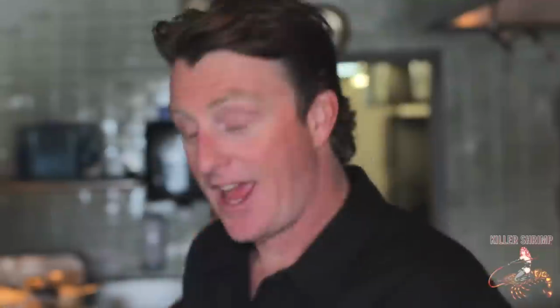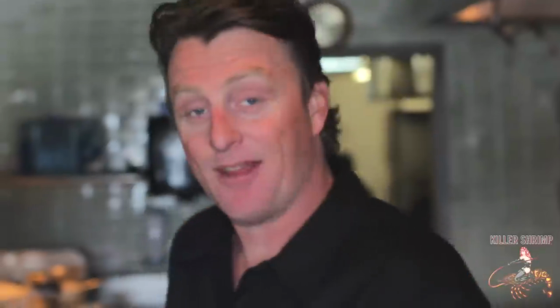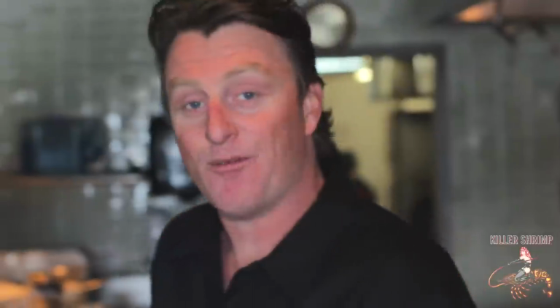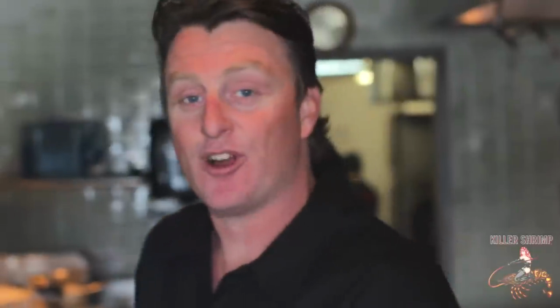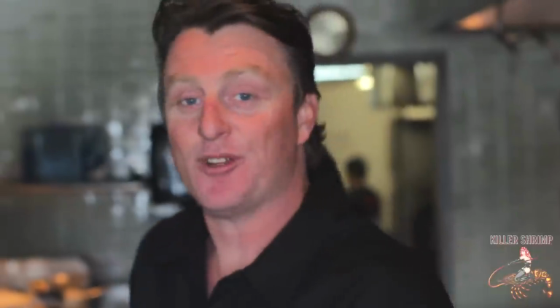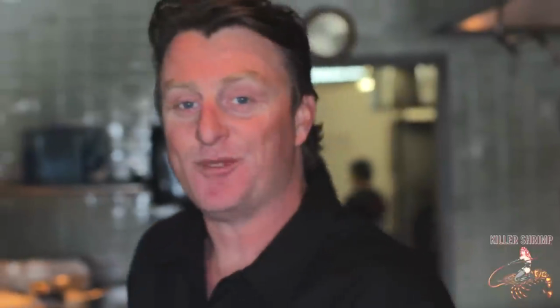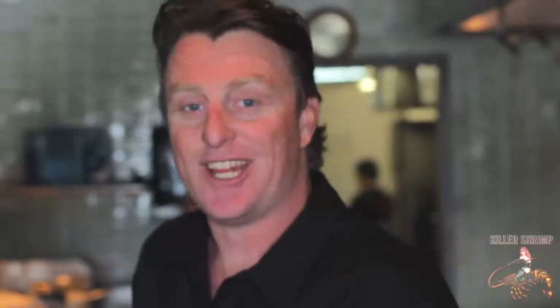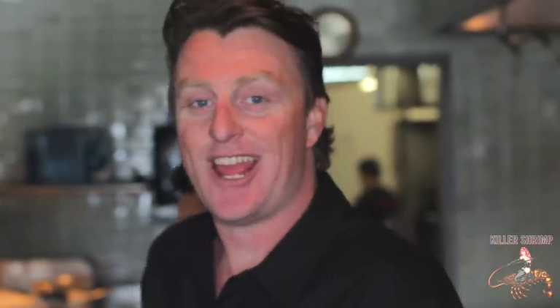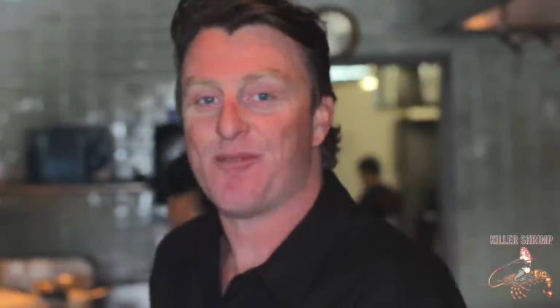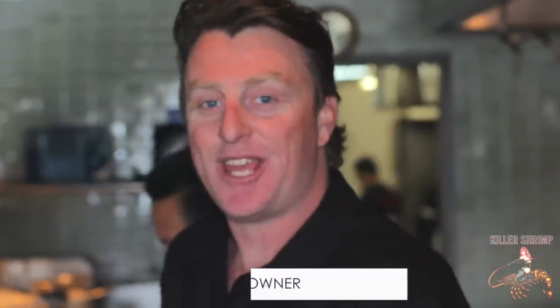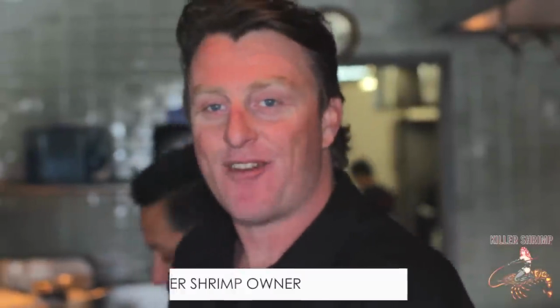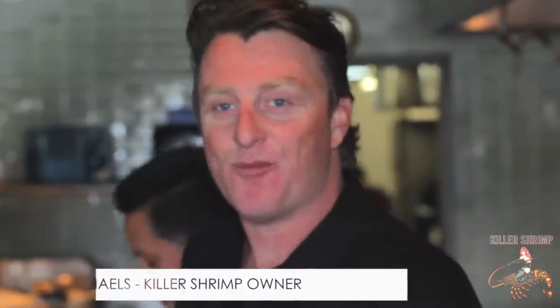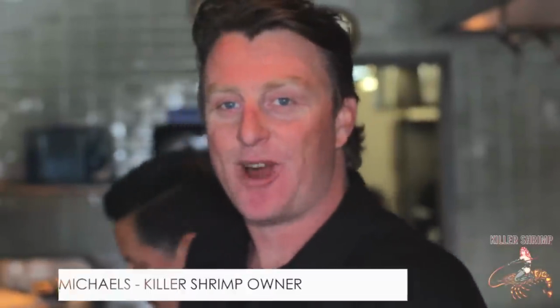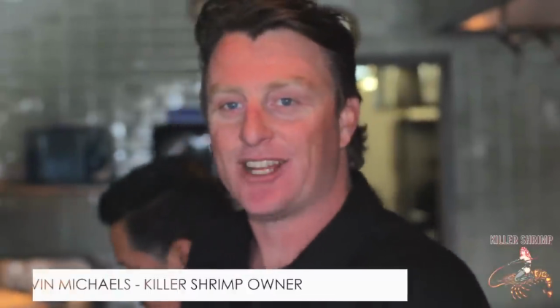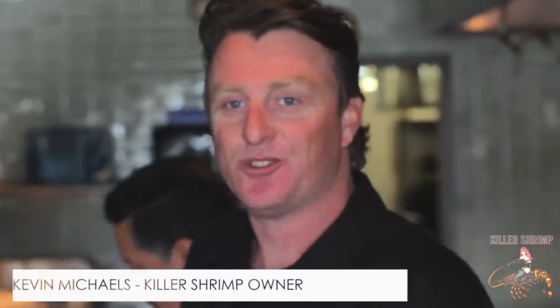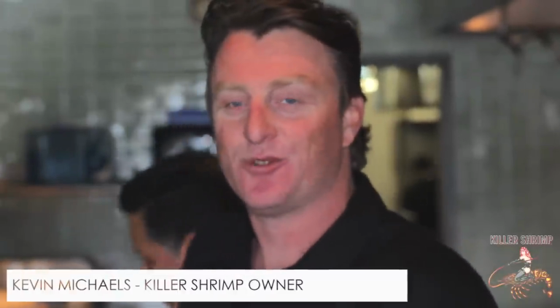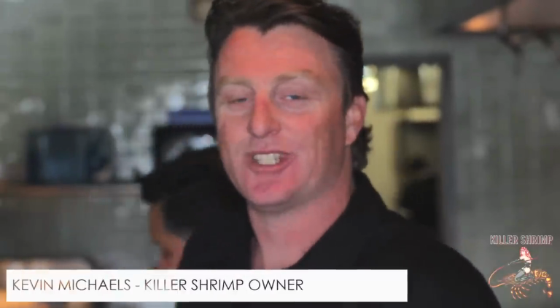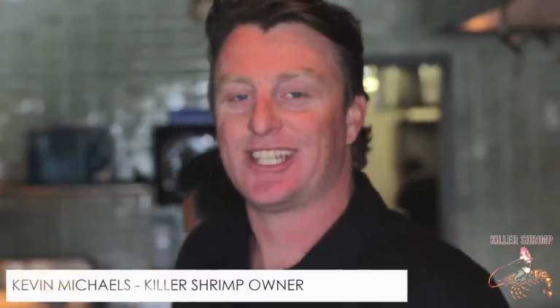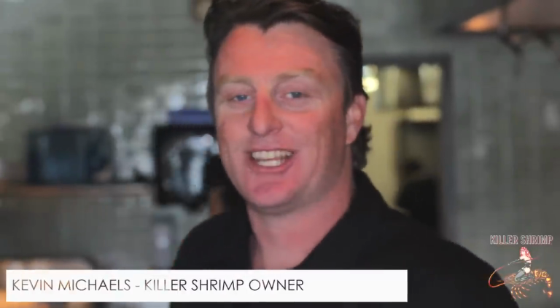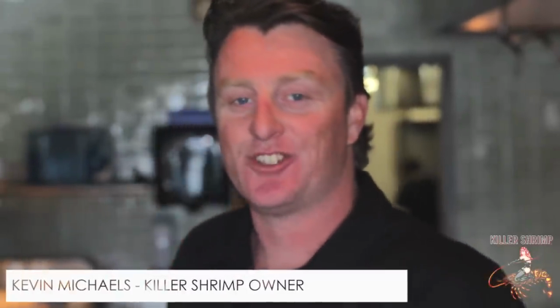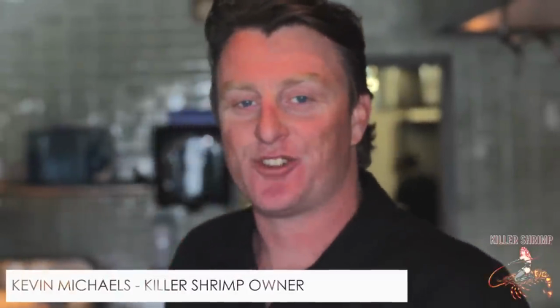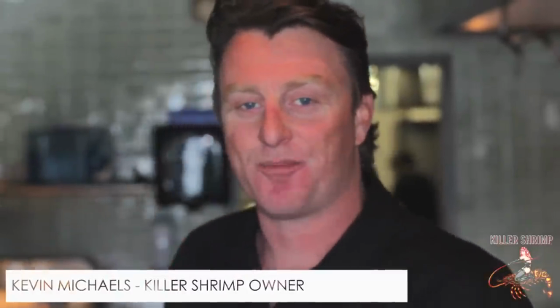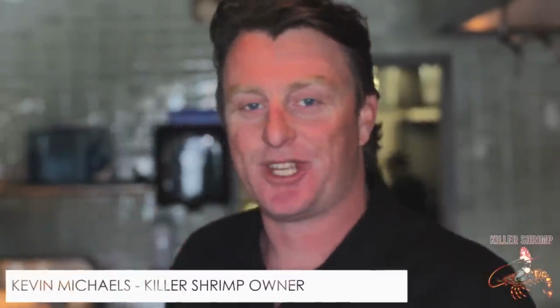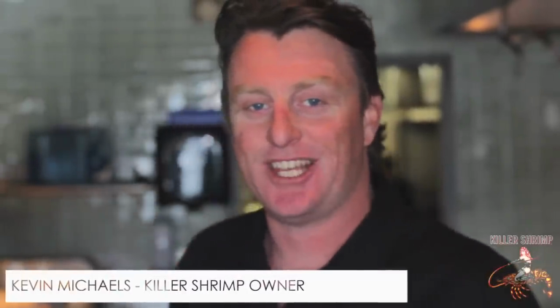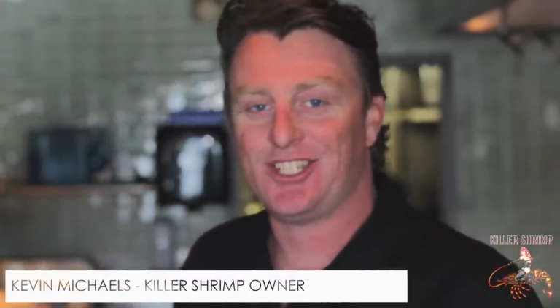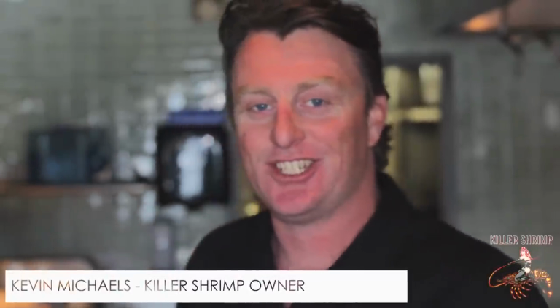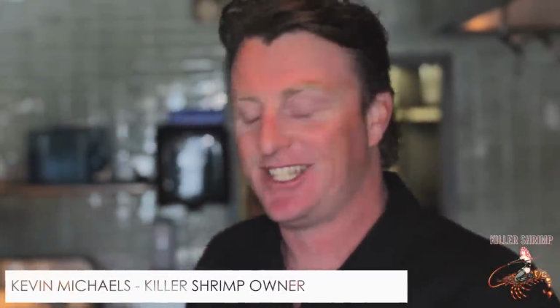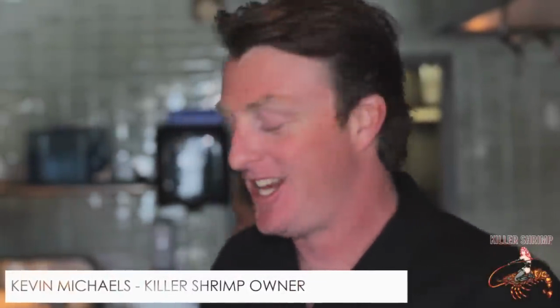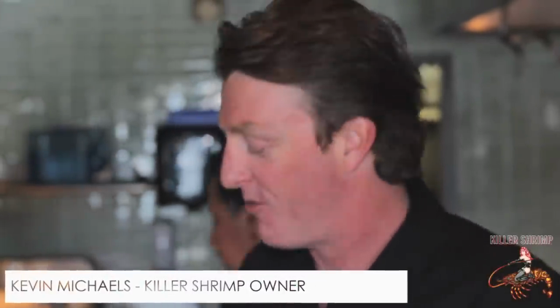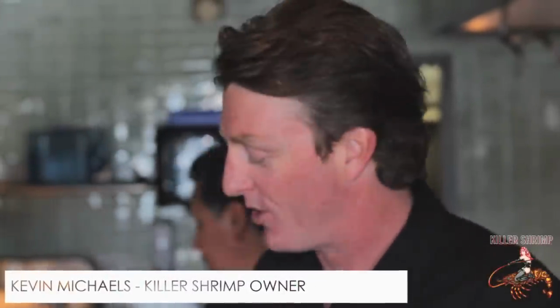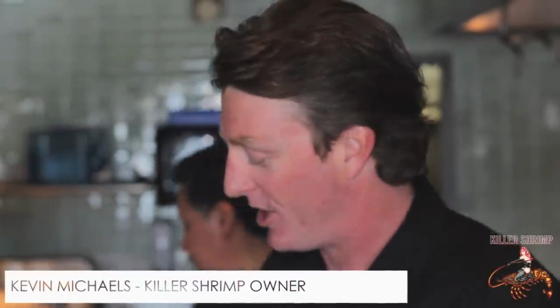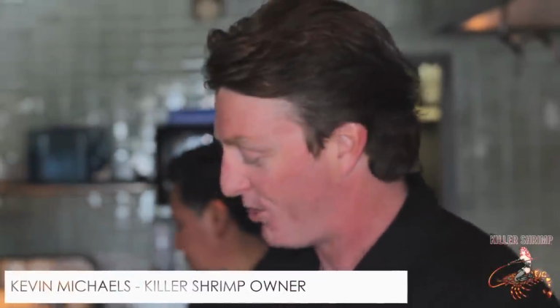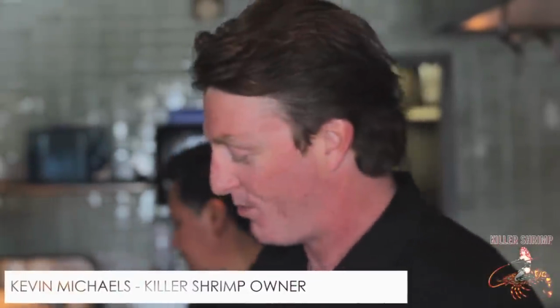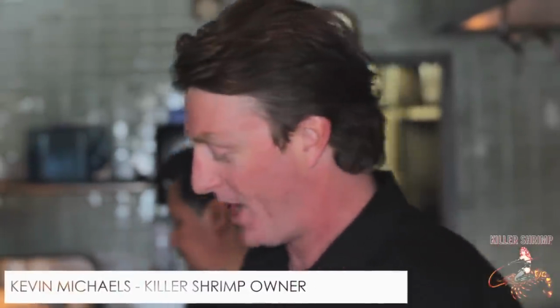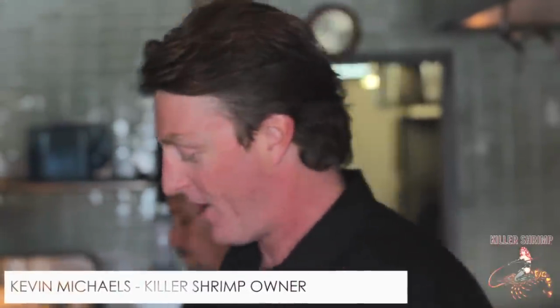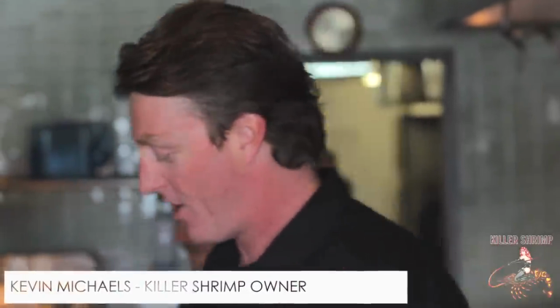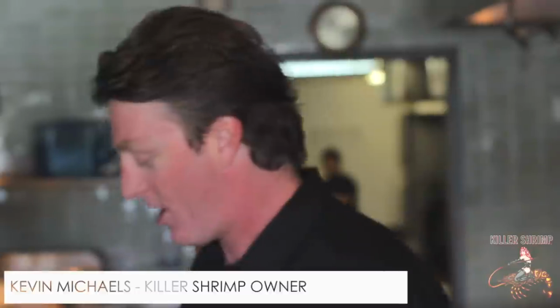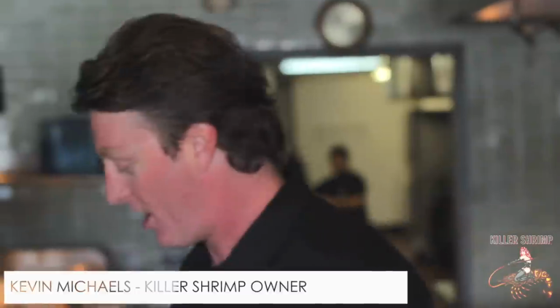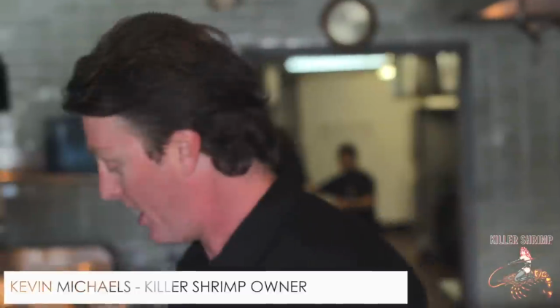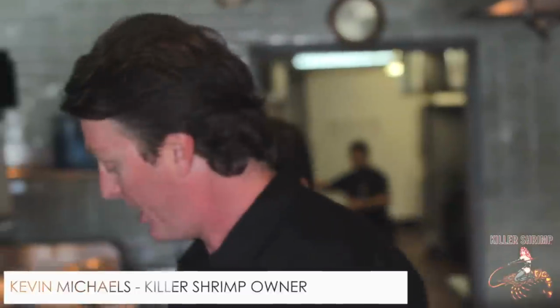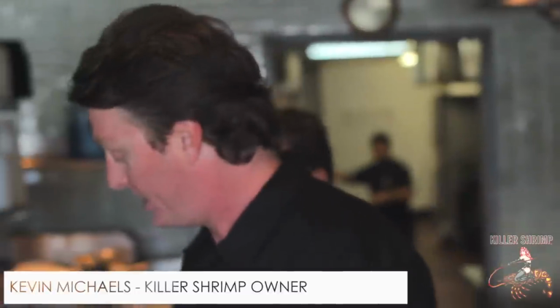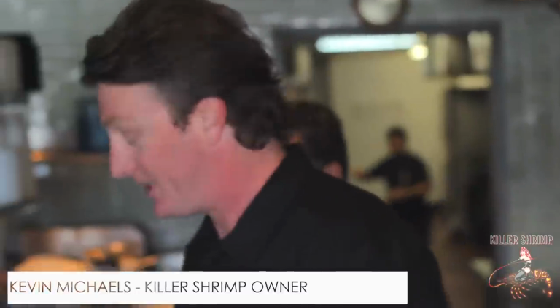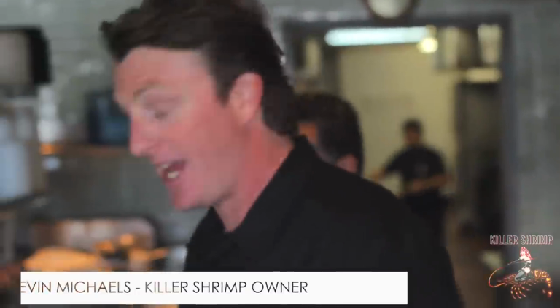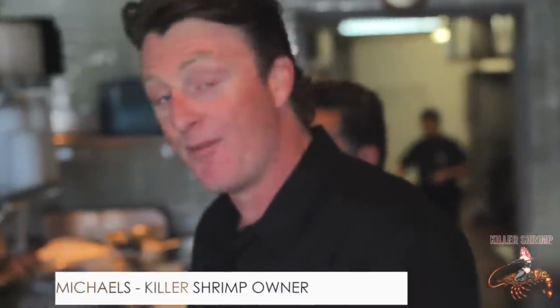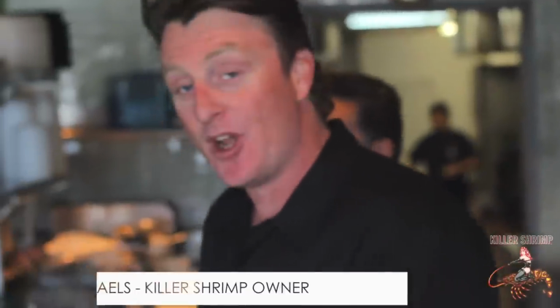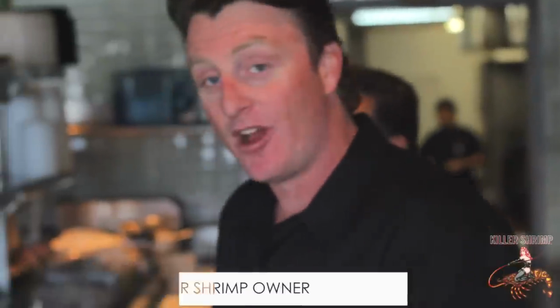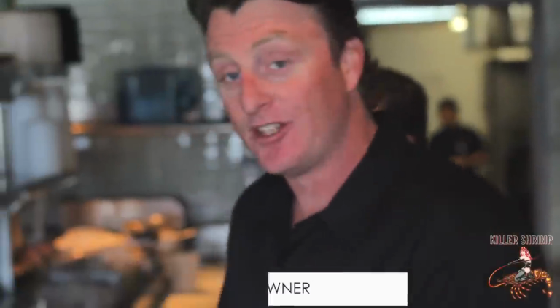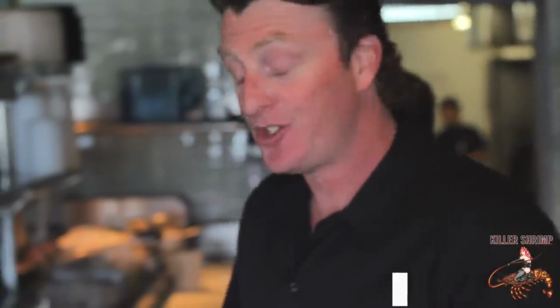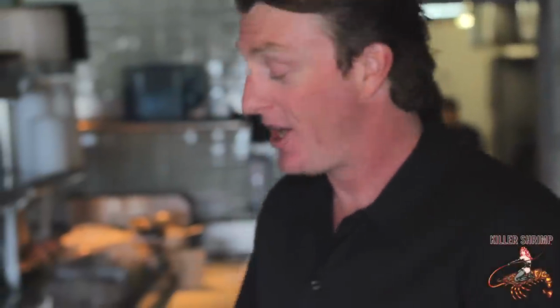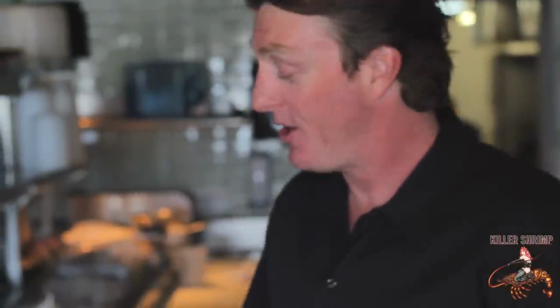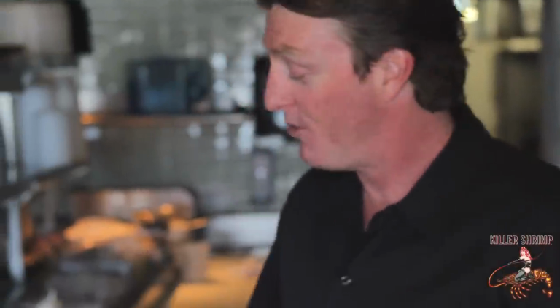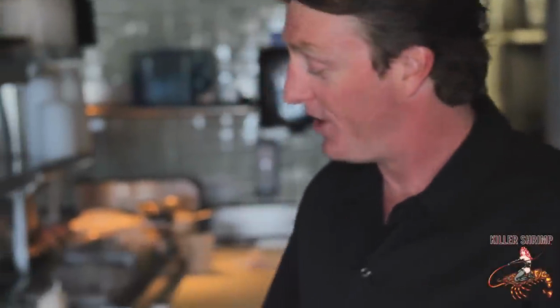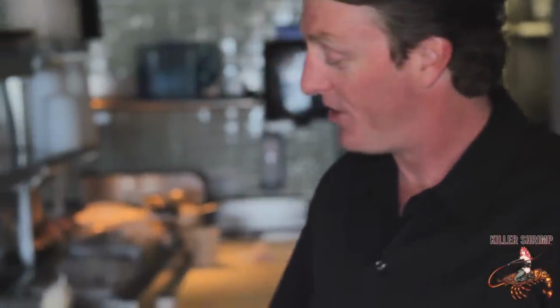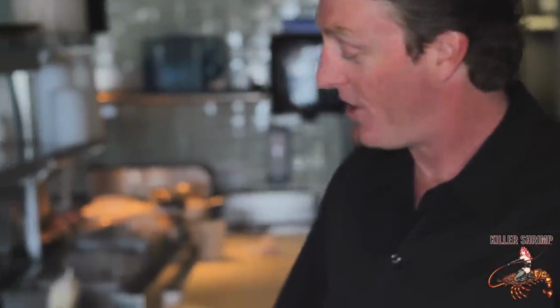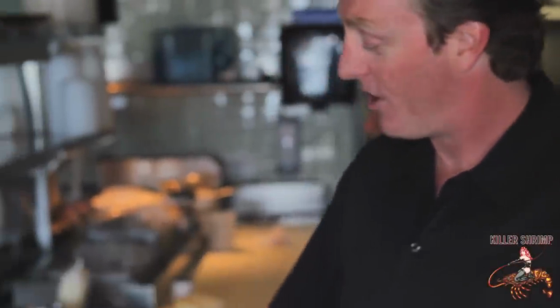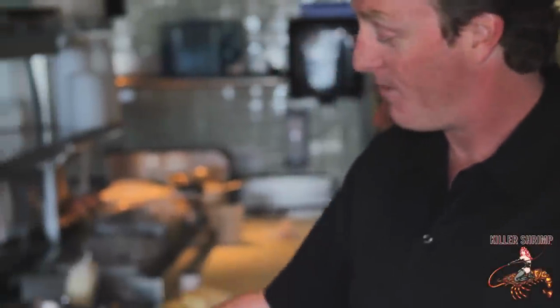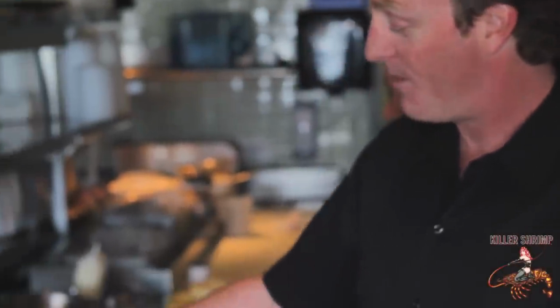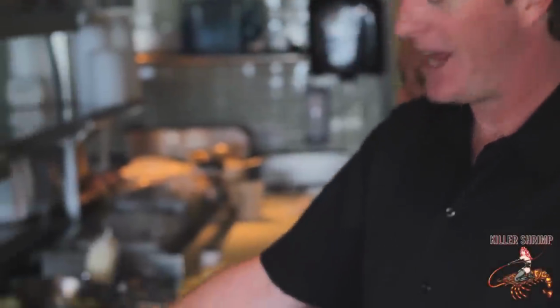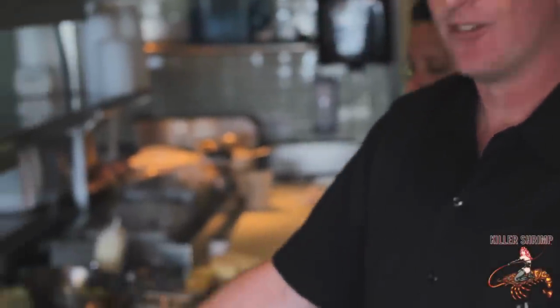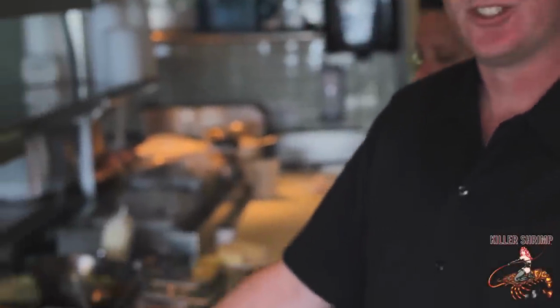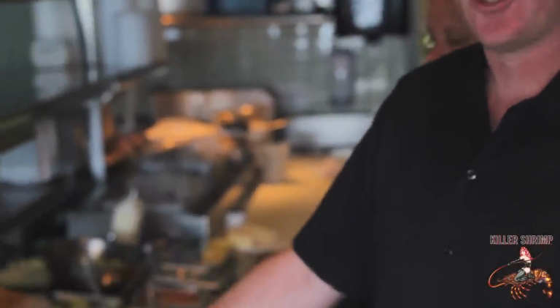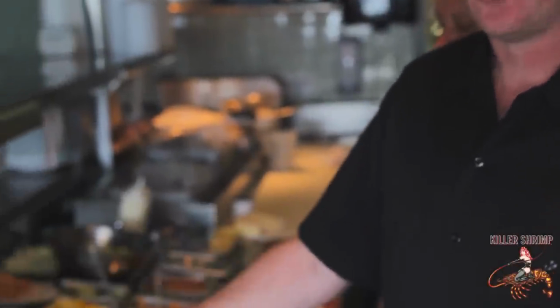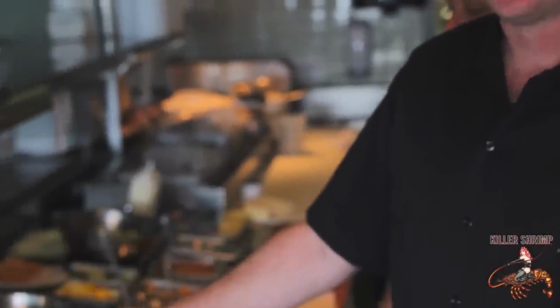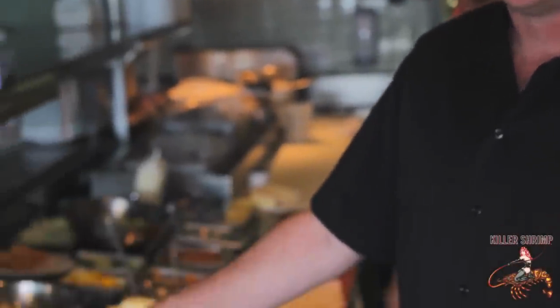Hey, welcome today. I'm Kevin Michaels. We're in the Killer Shrimp kitchen. Today we're going to prepare a salmon entree with our mango salsa.